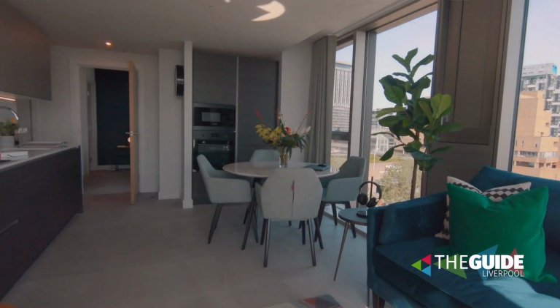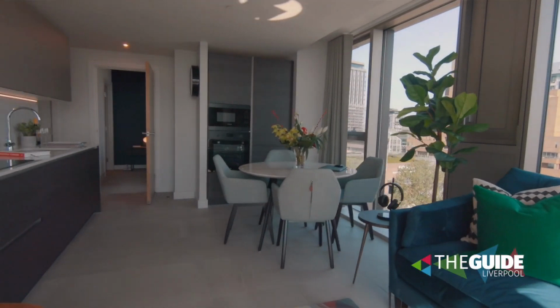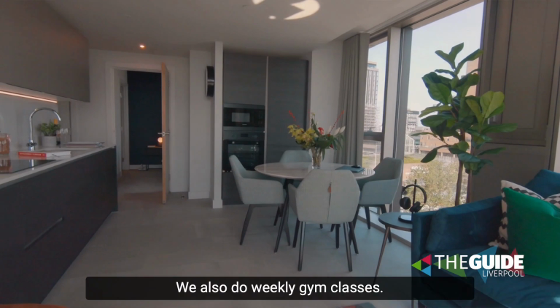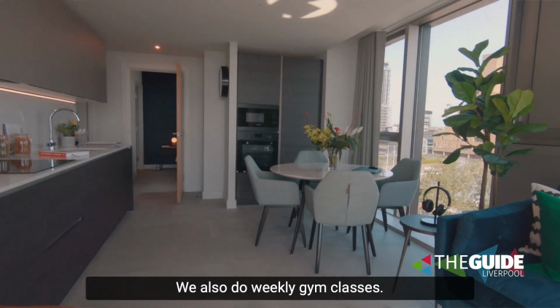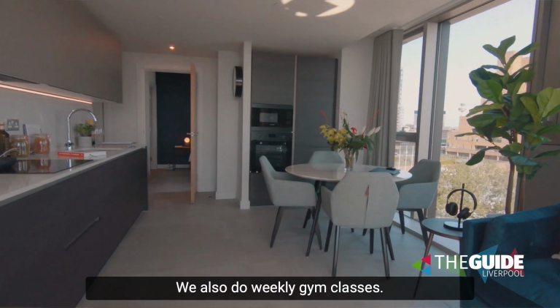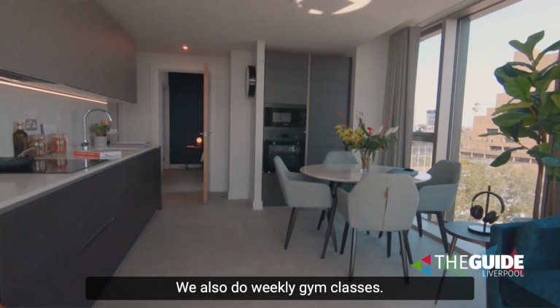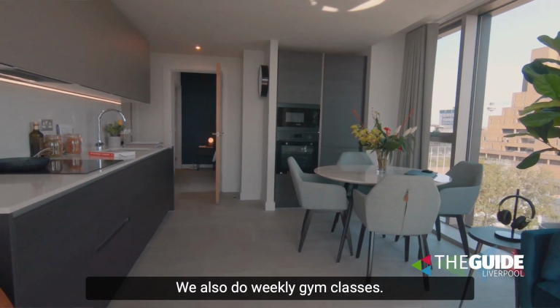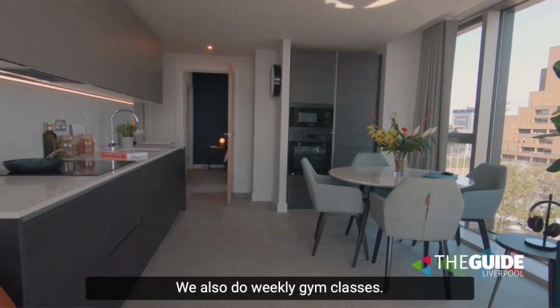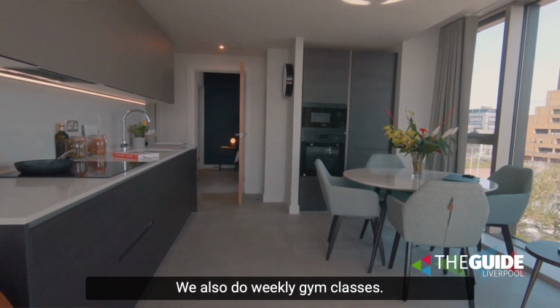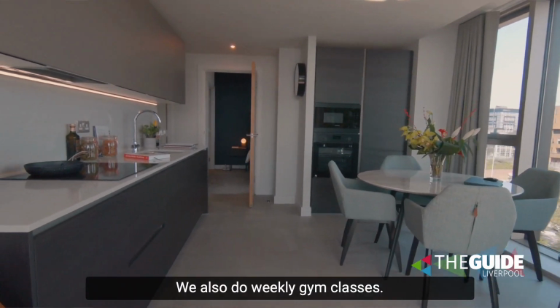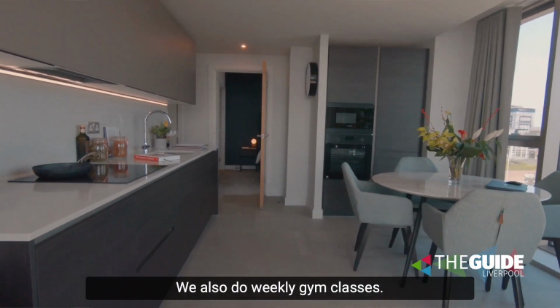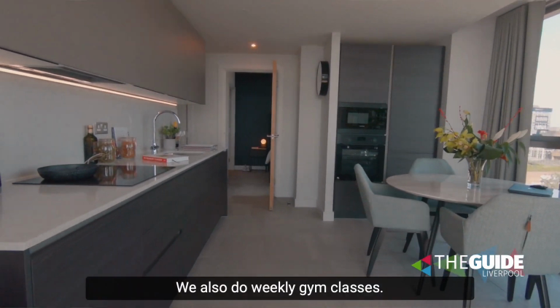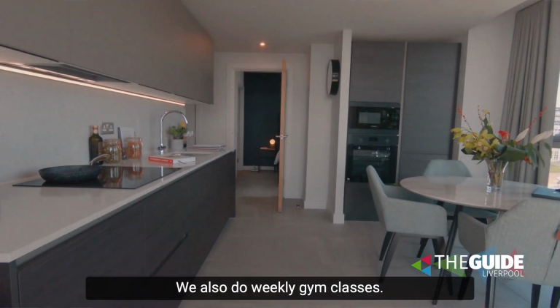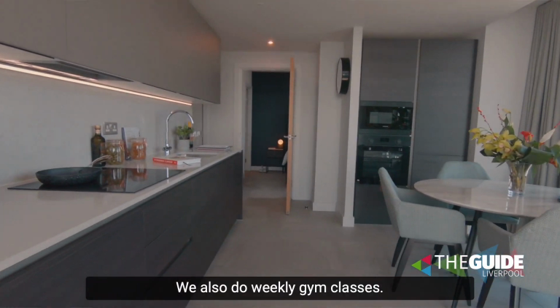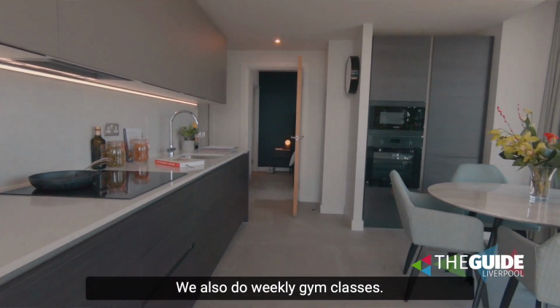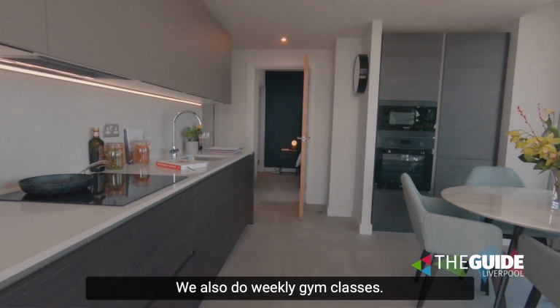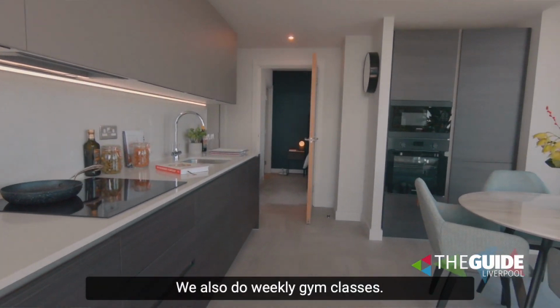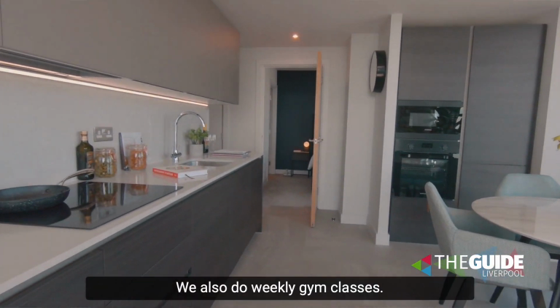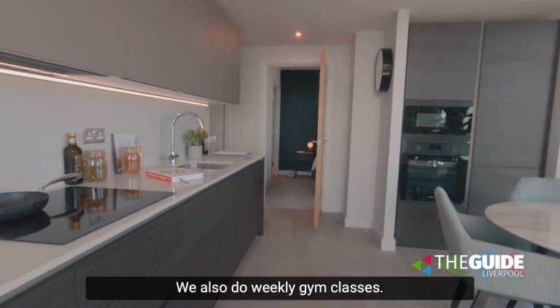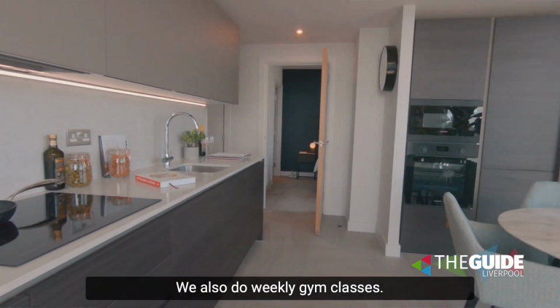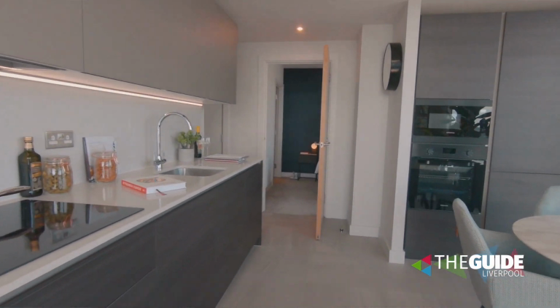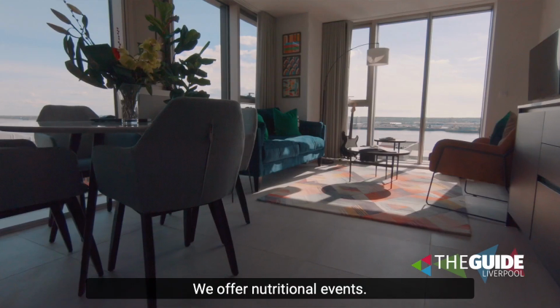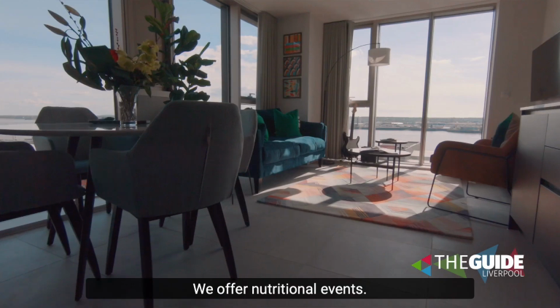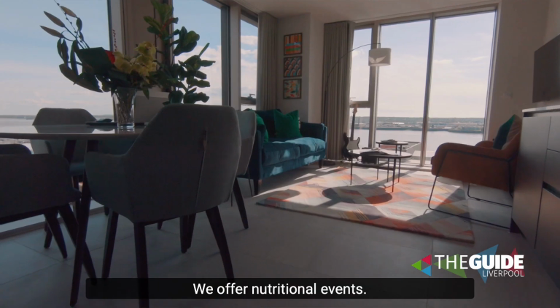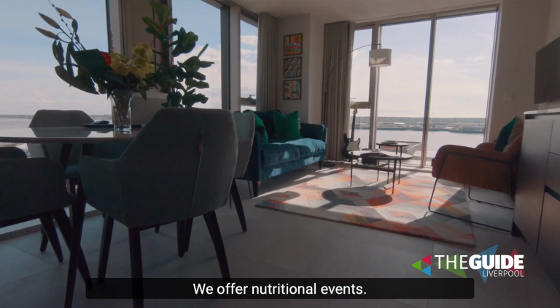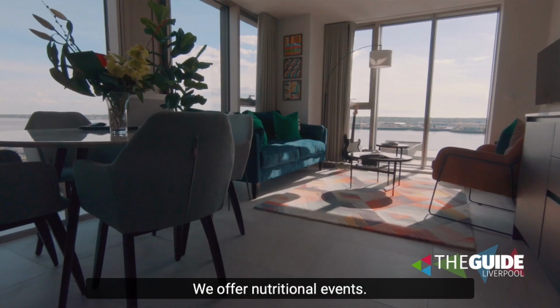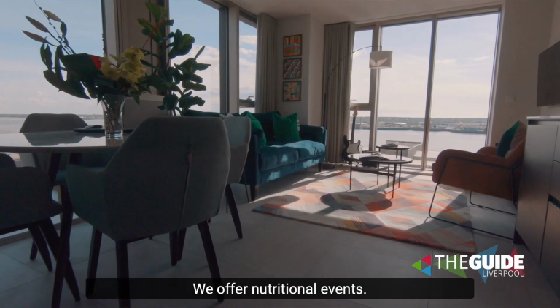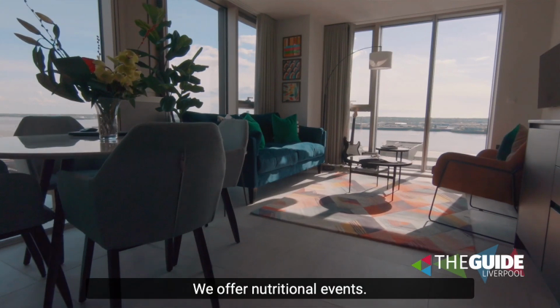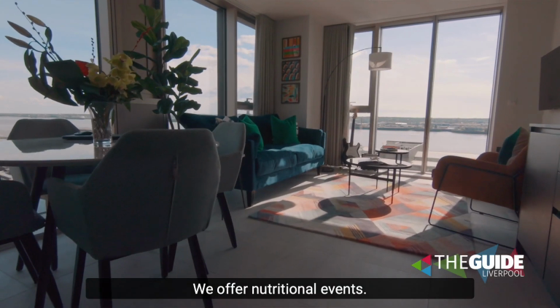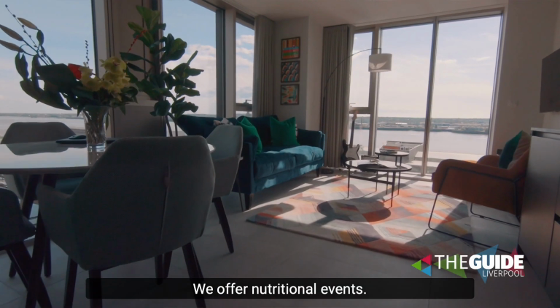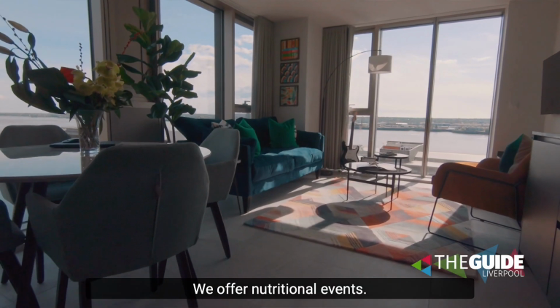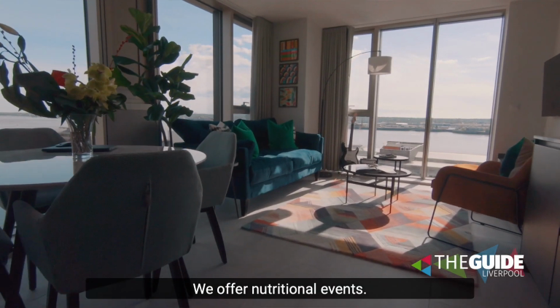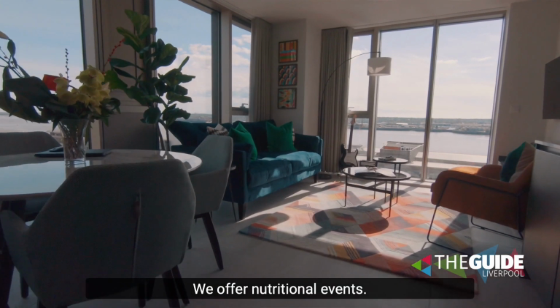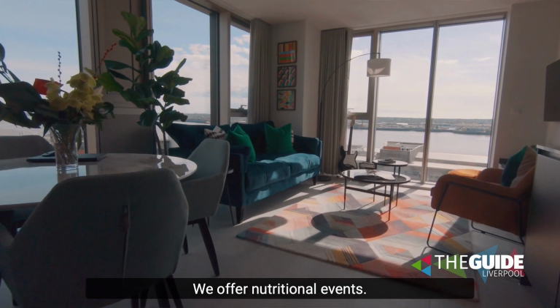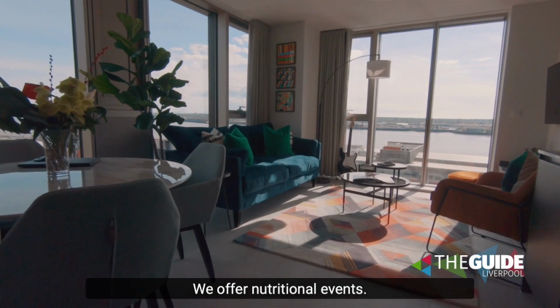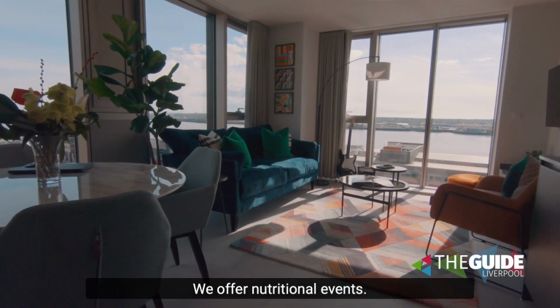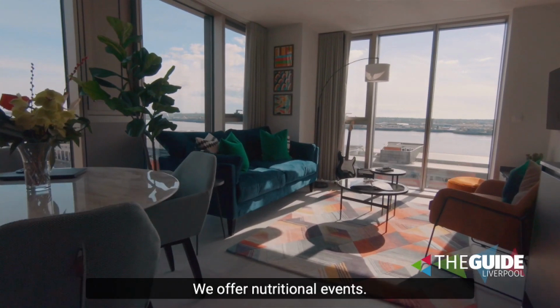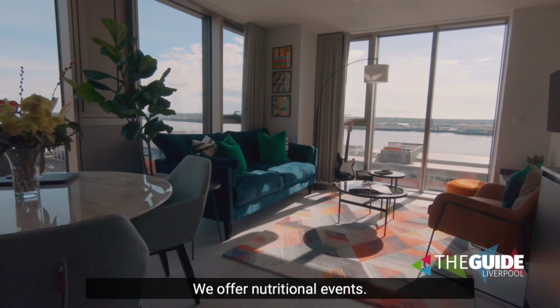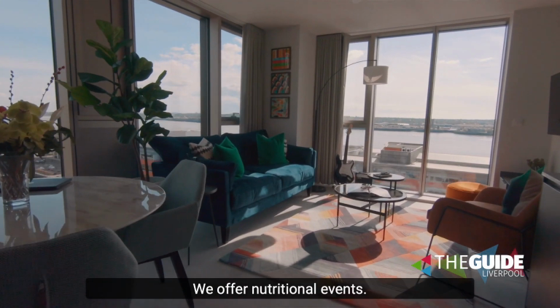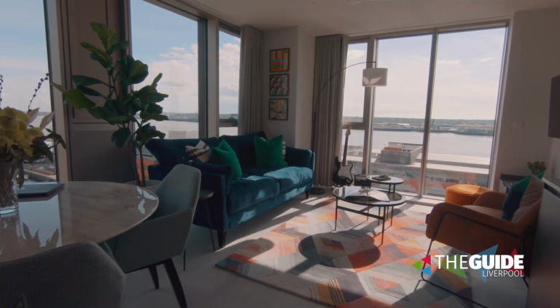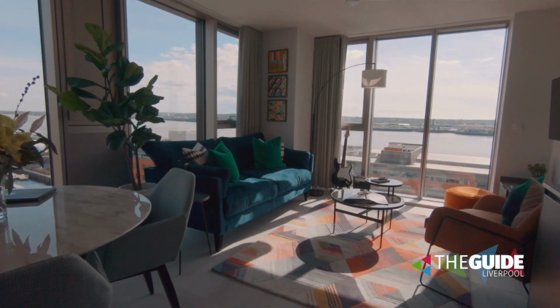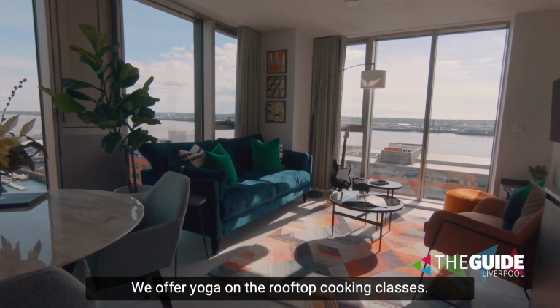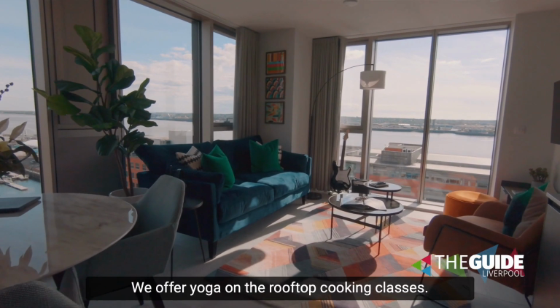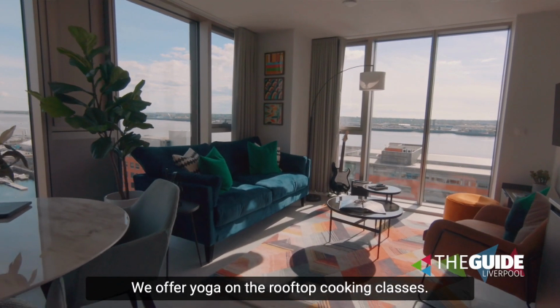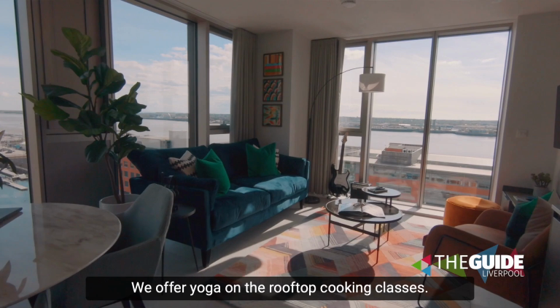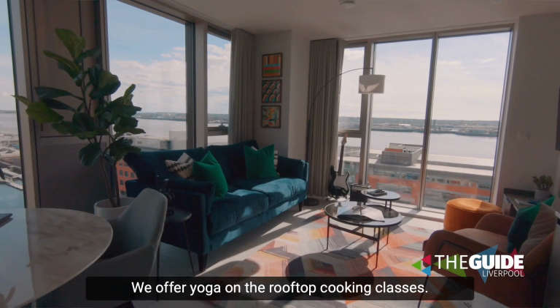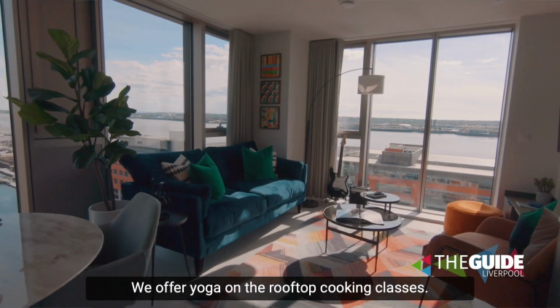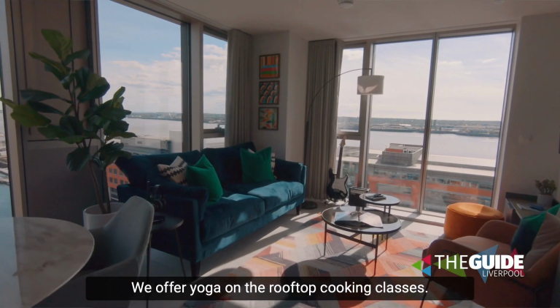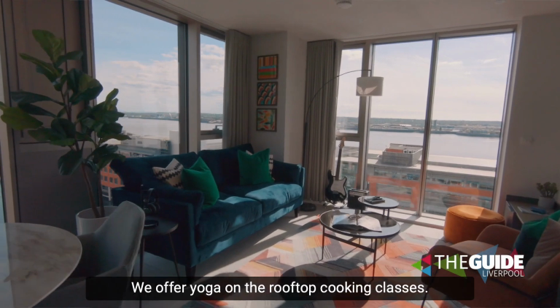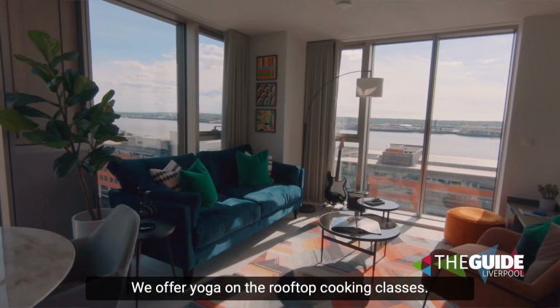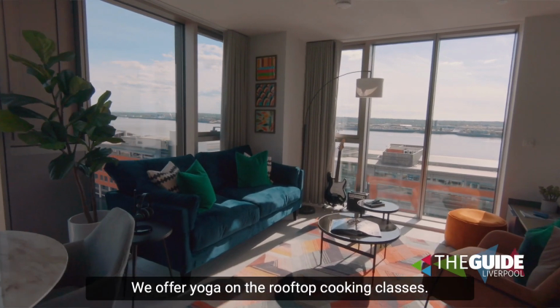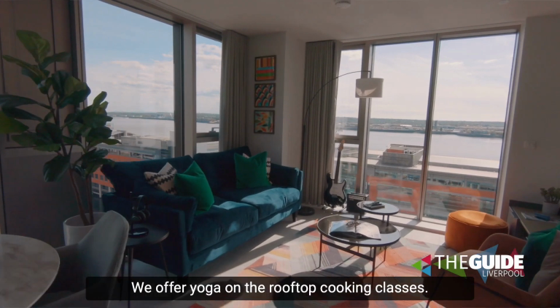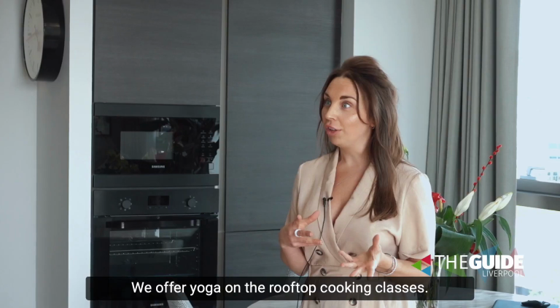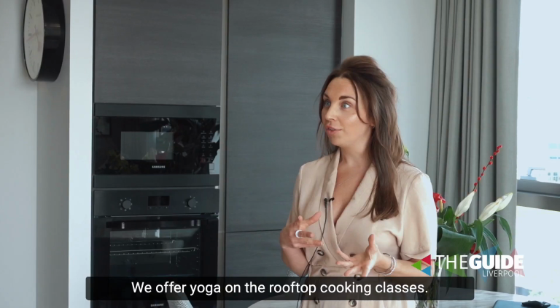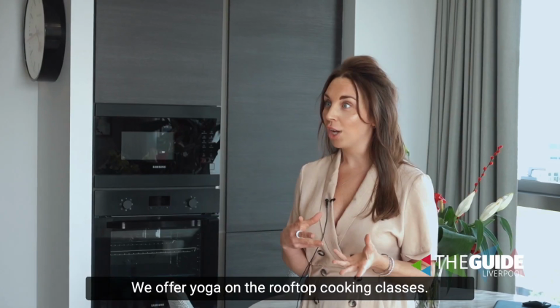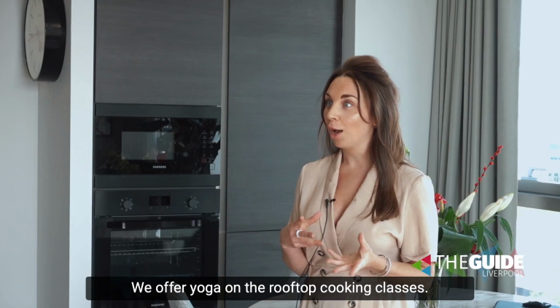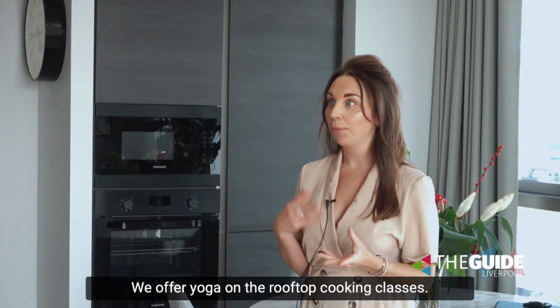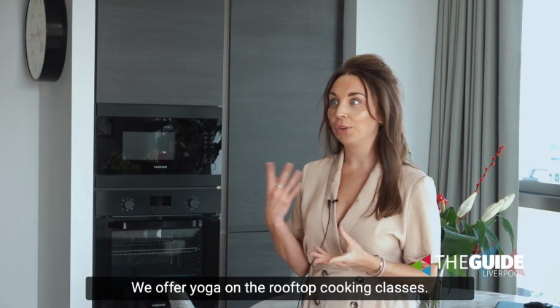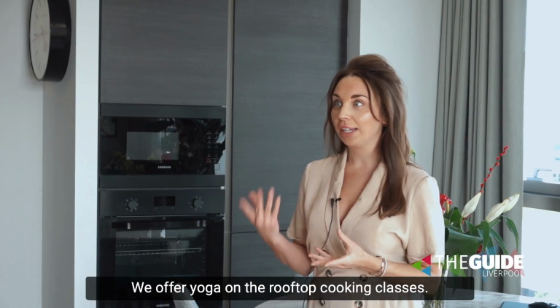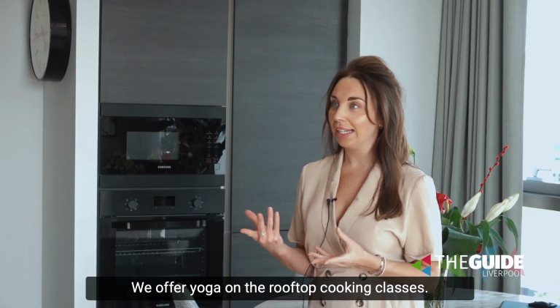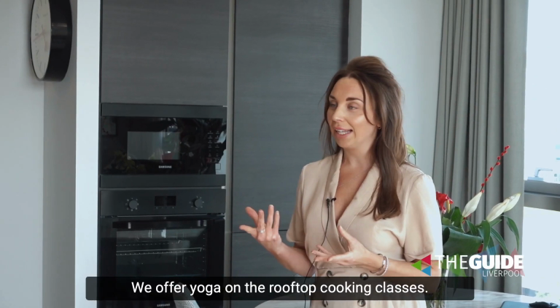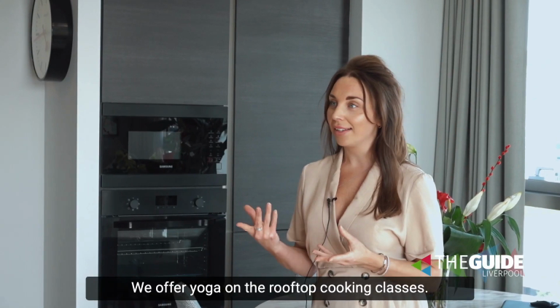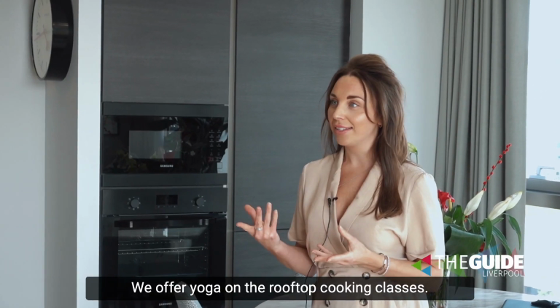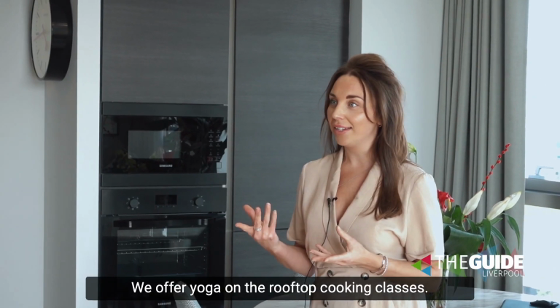We also do weekly gym classes, we offer nutritional events, yoga on the rooftop, and cooking classes.